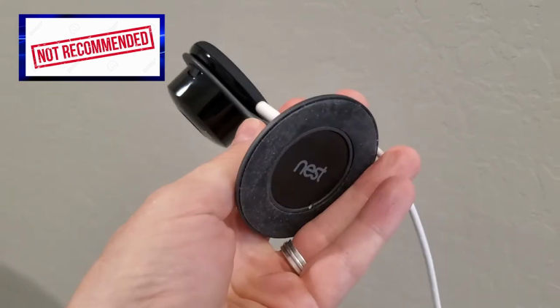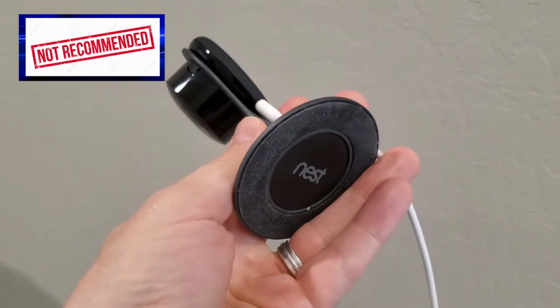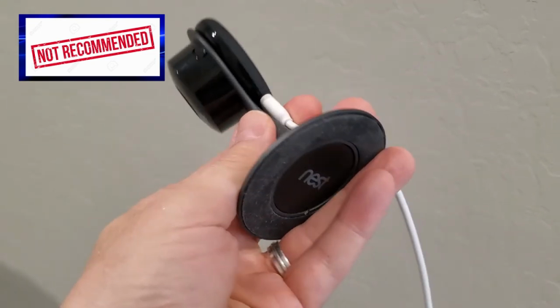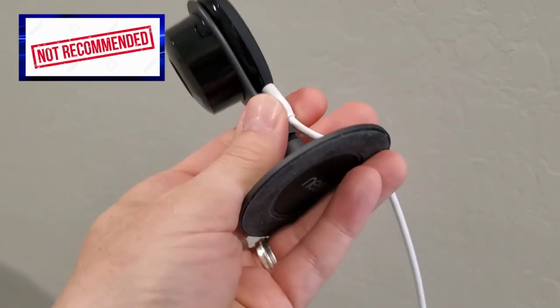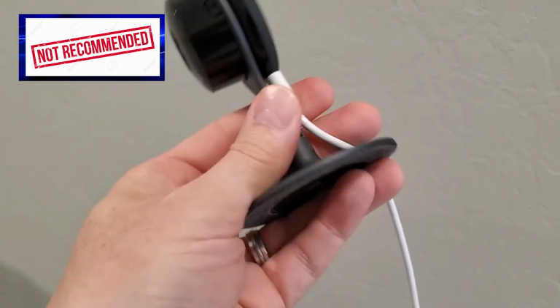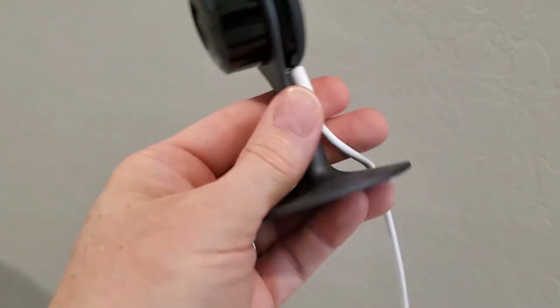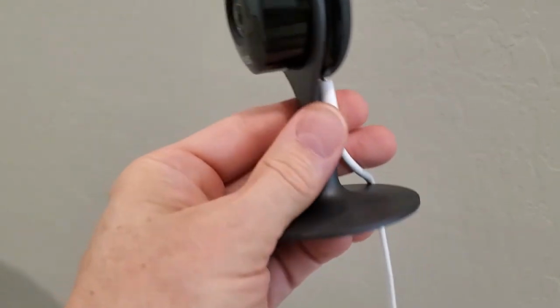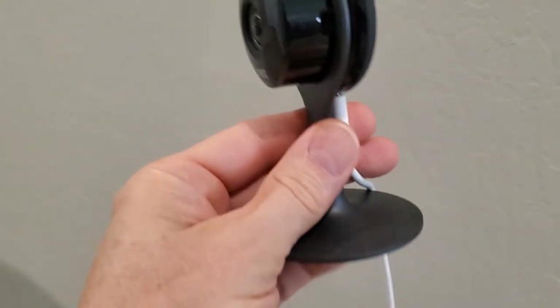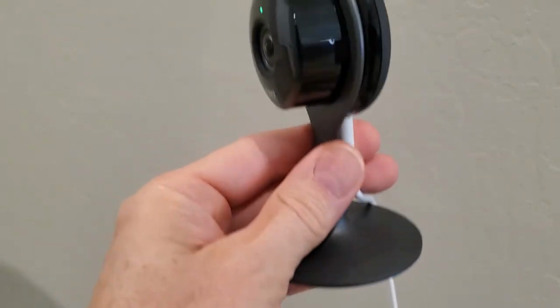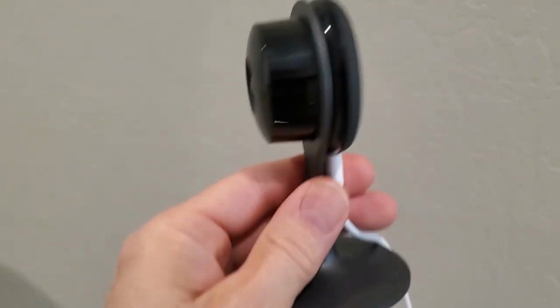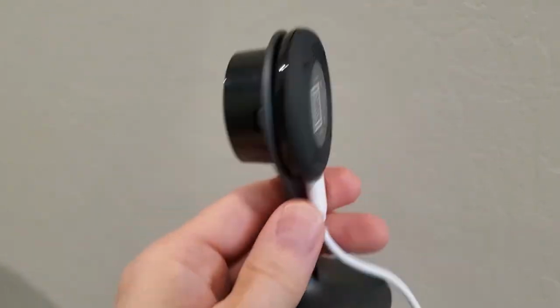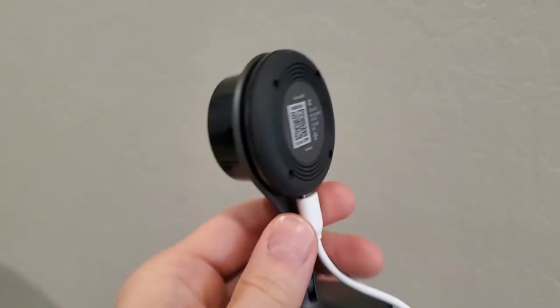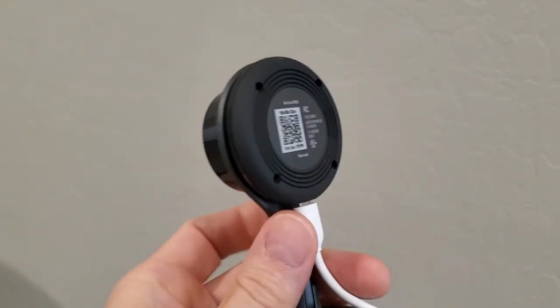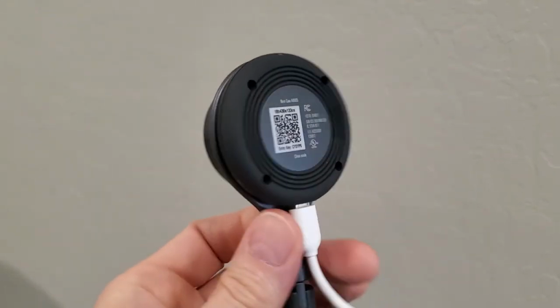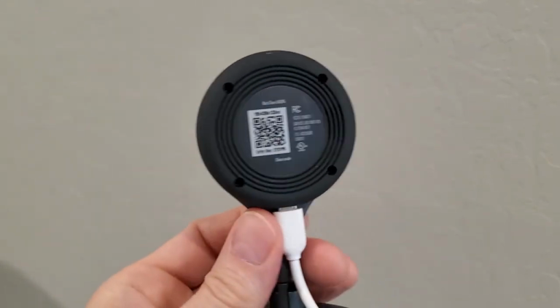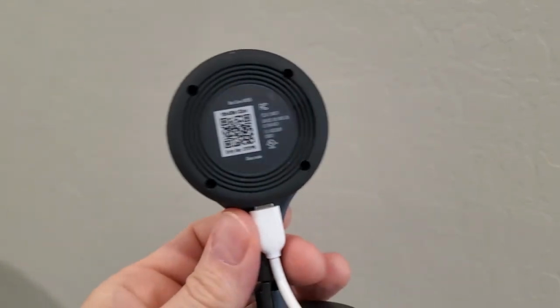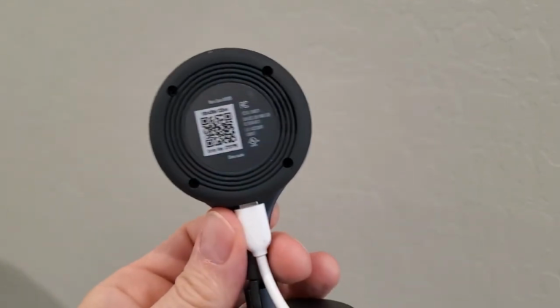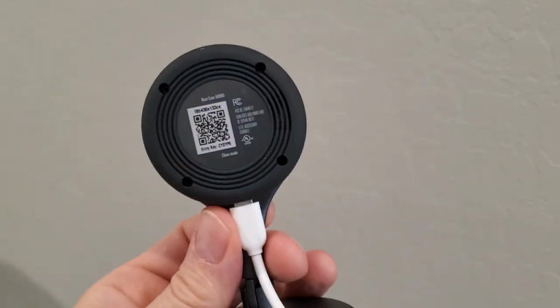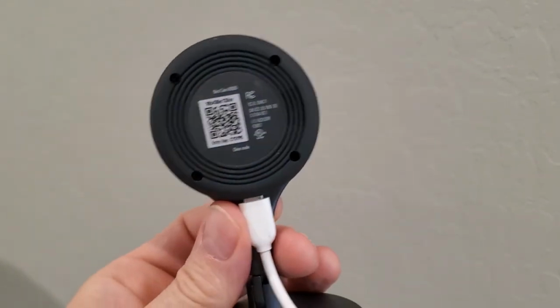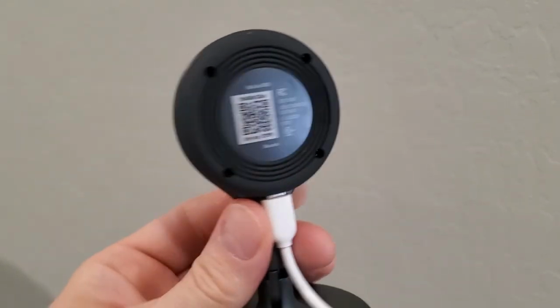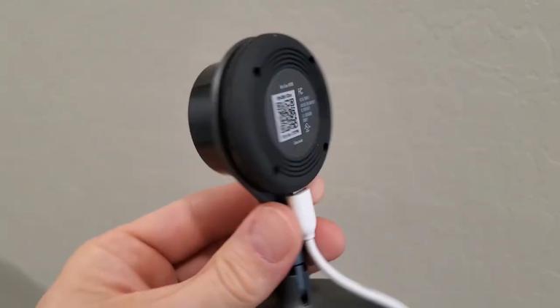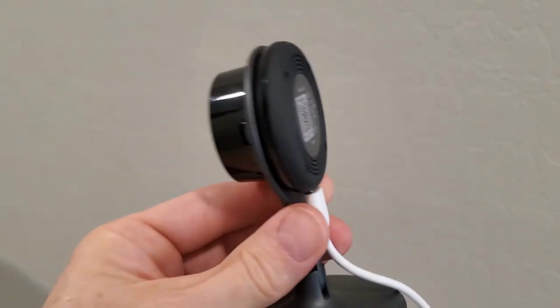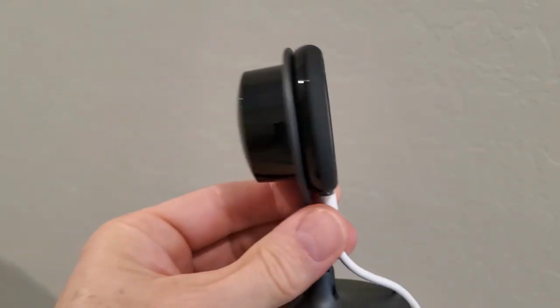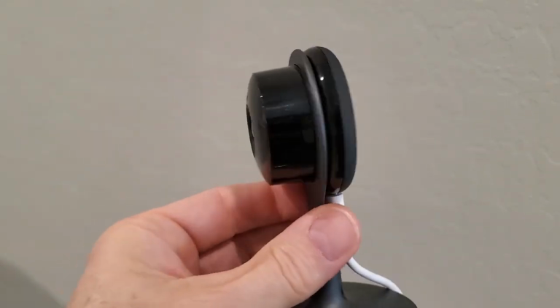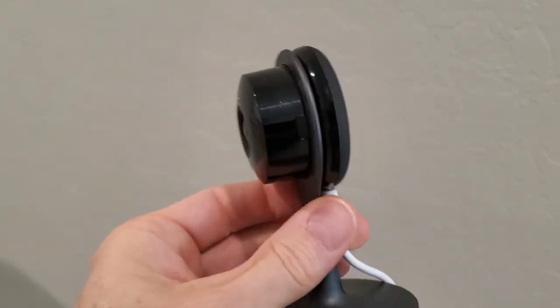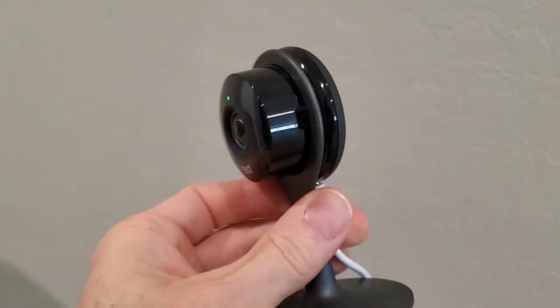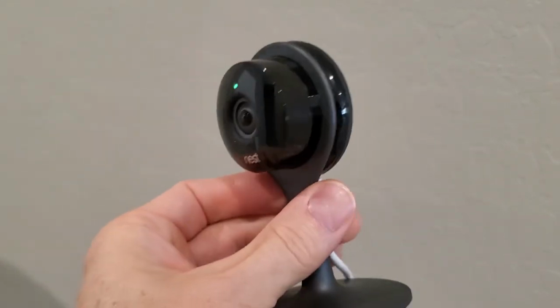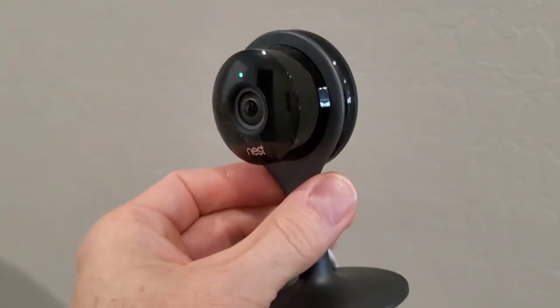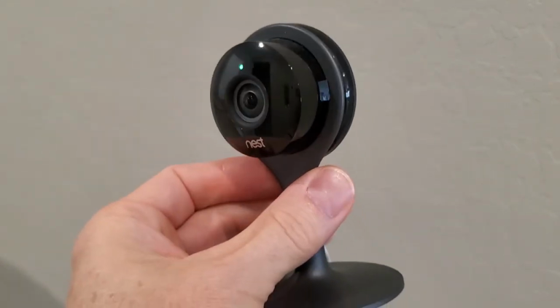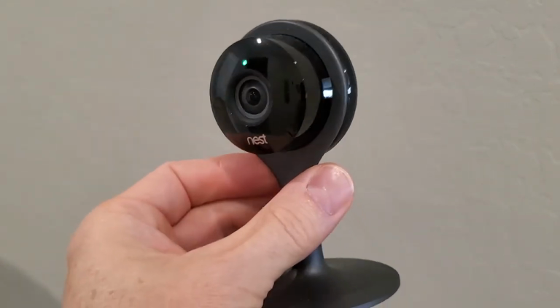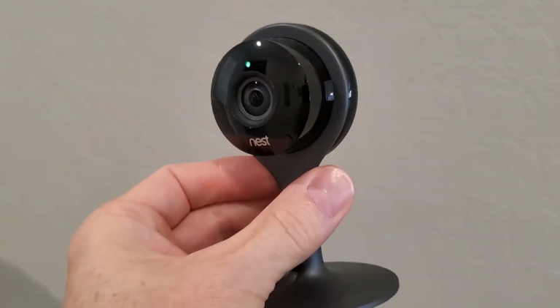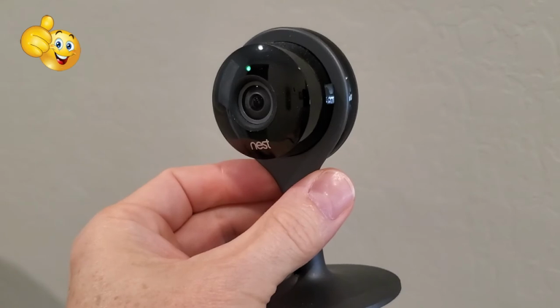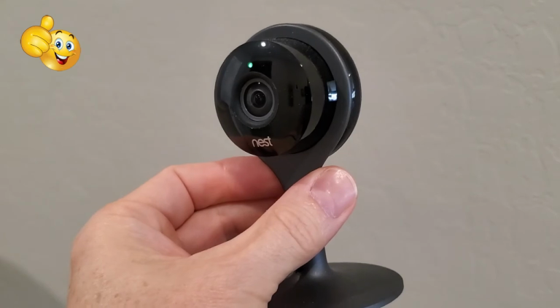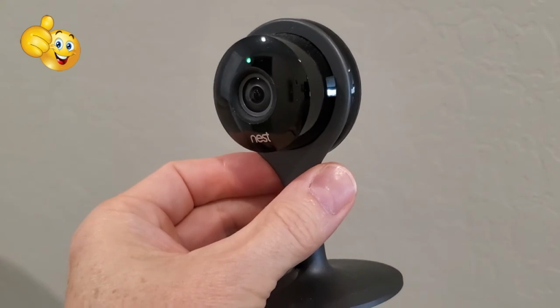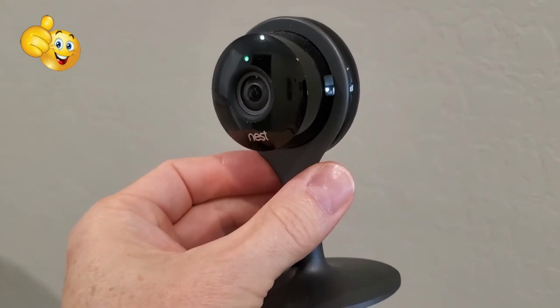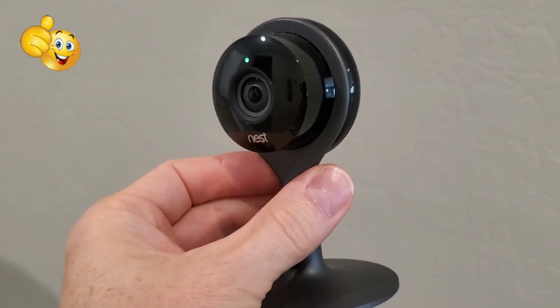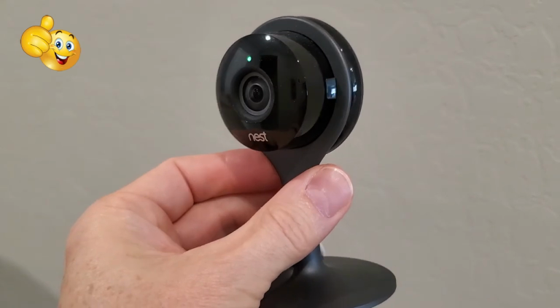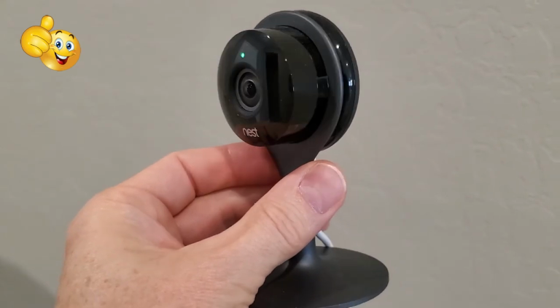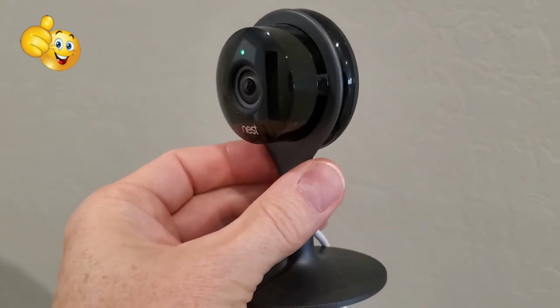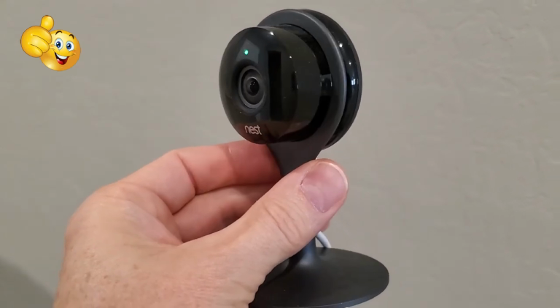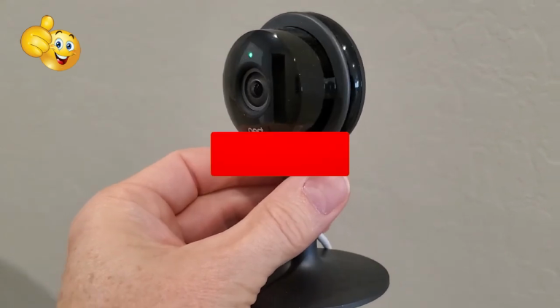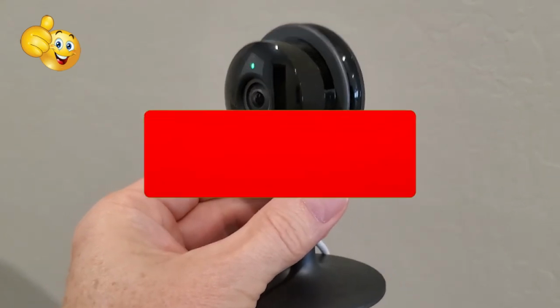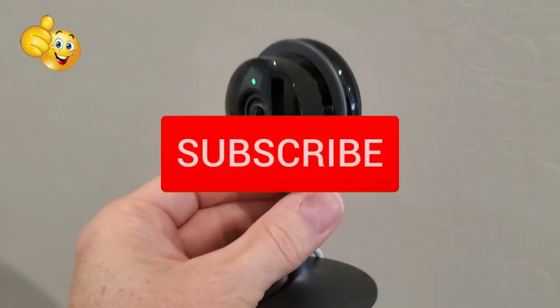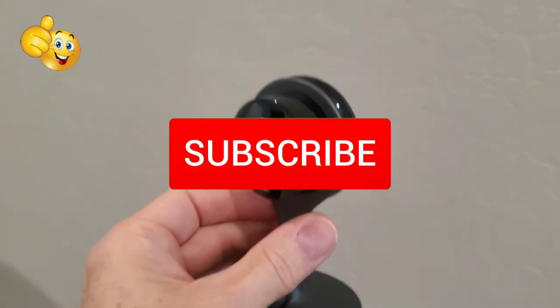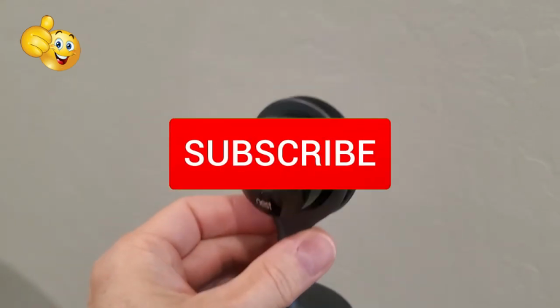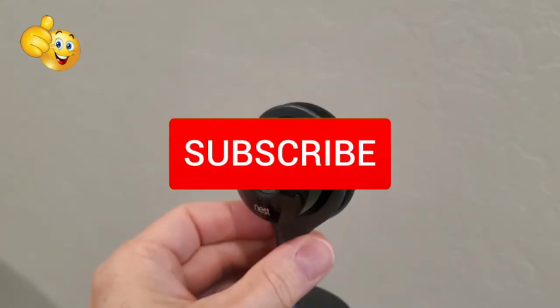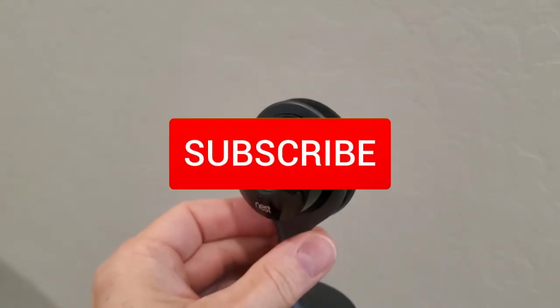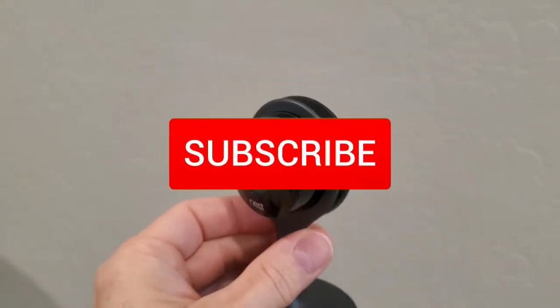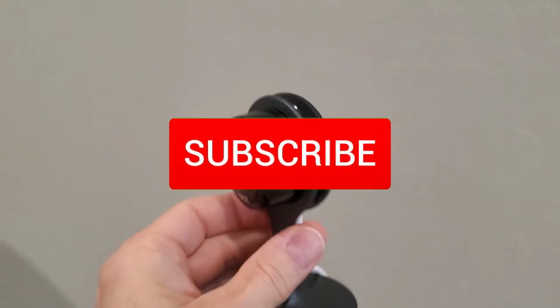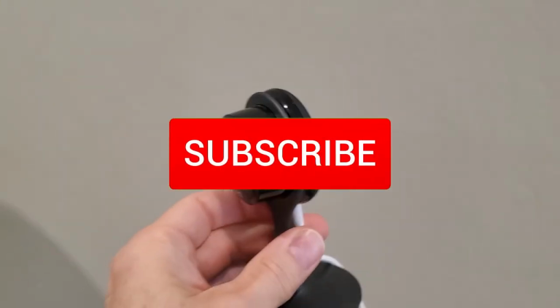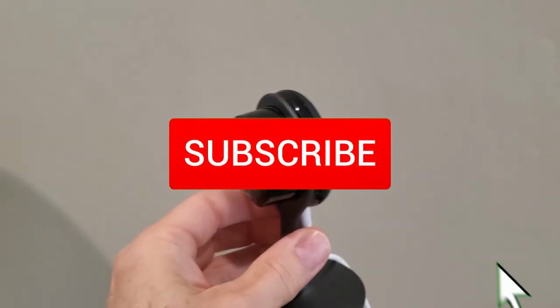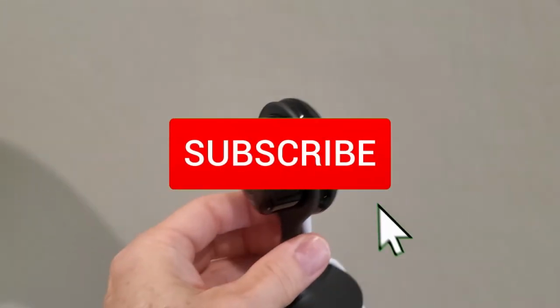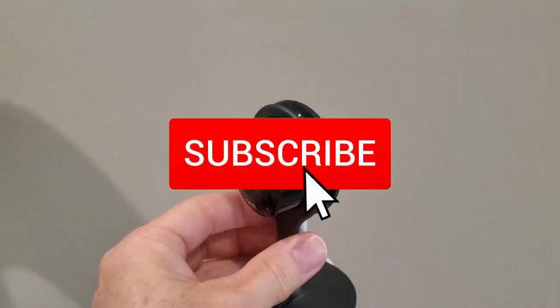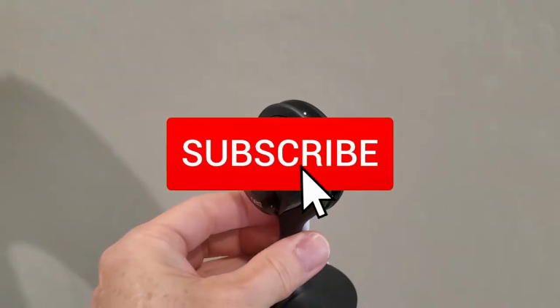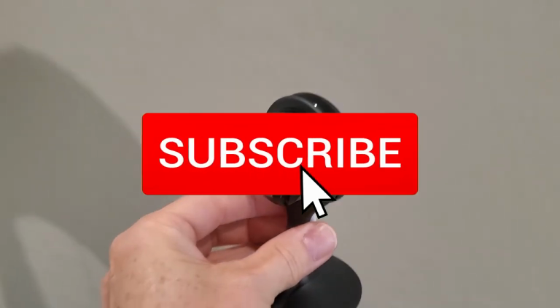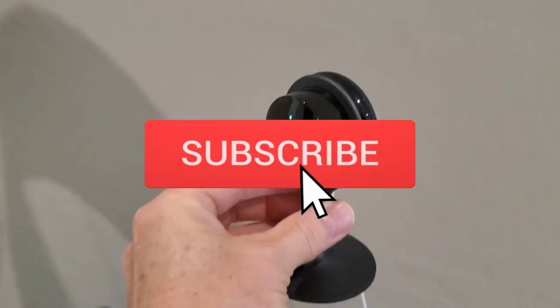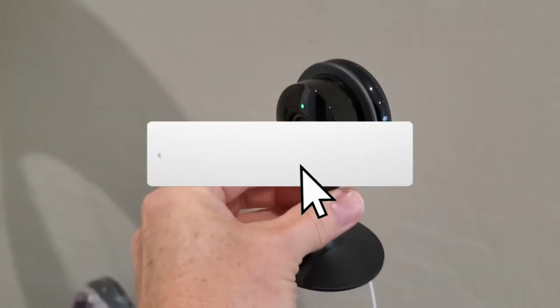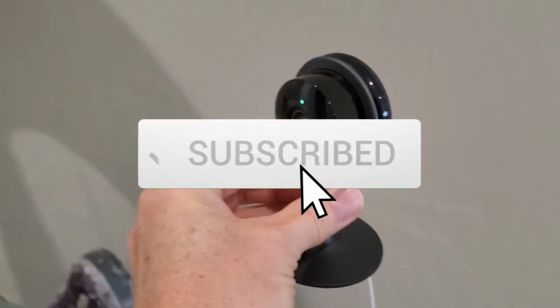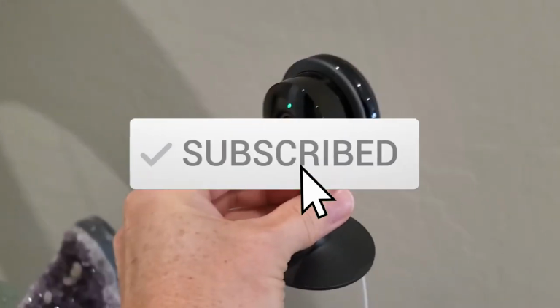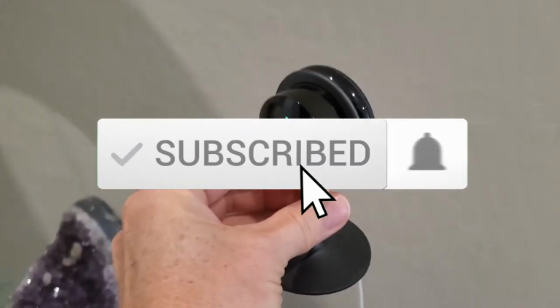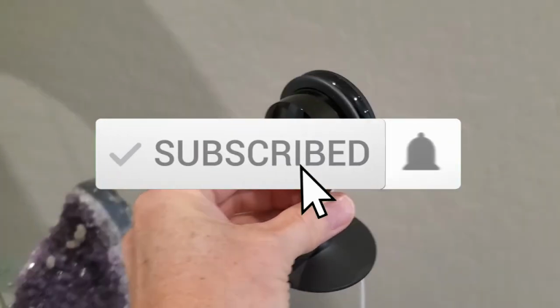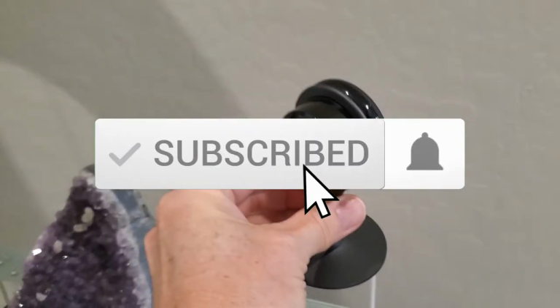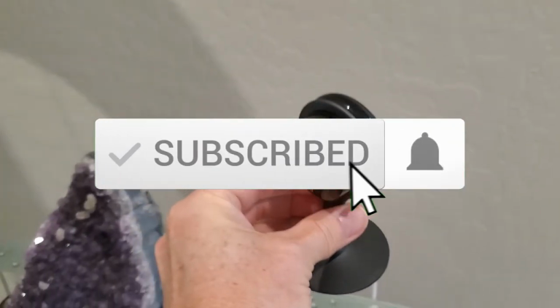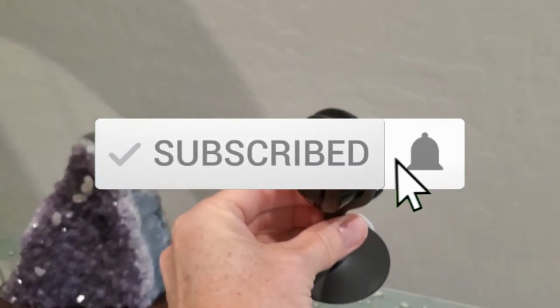I want to thank you guys for watching. And if you love it, hit subscribe — it's free.